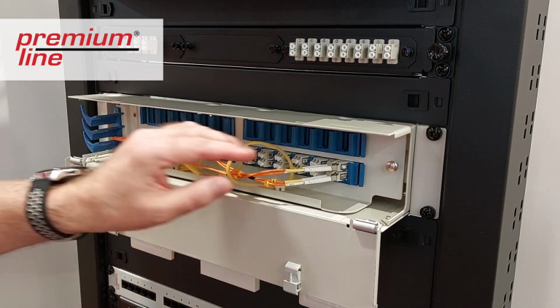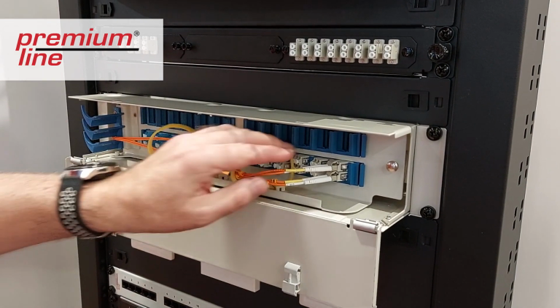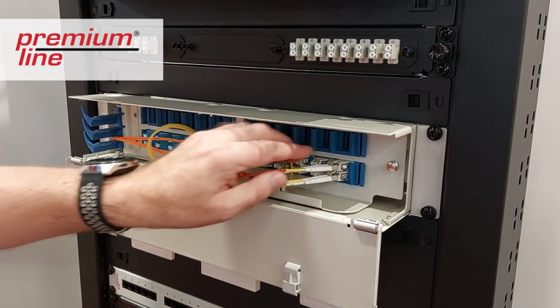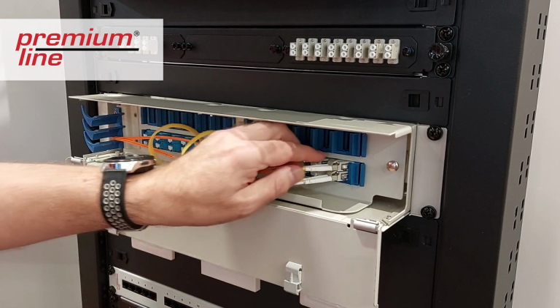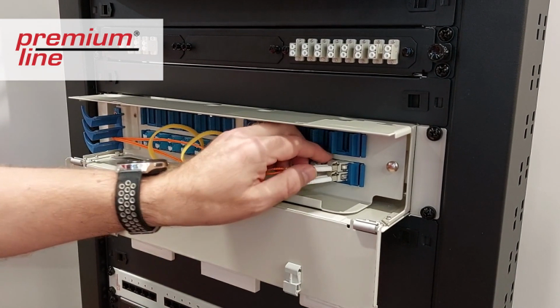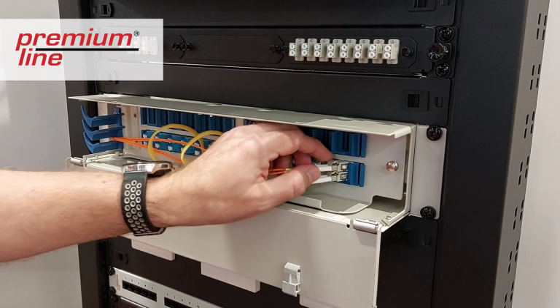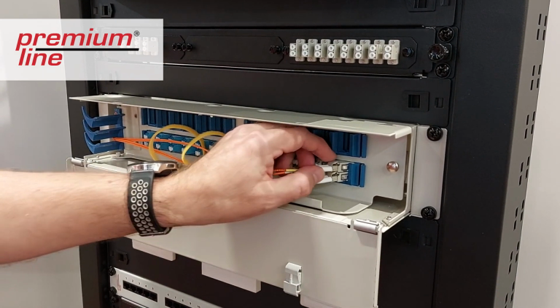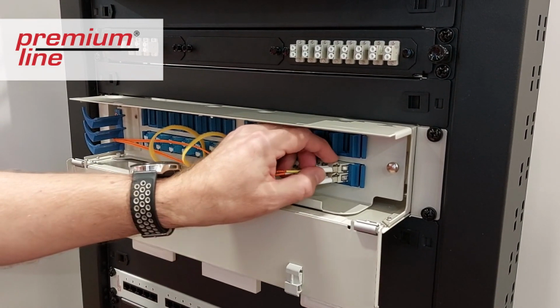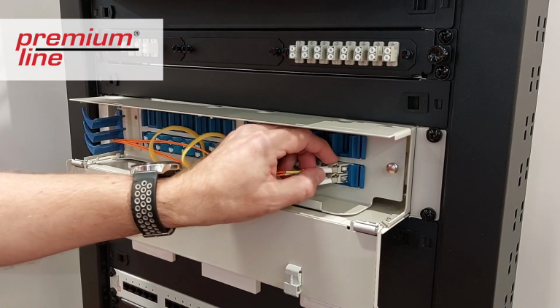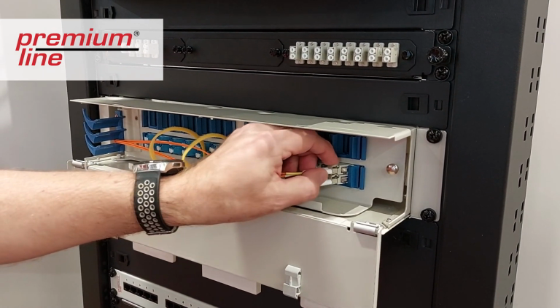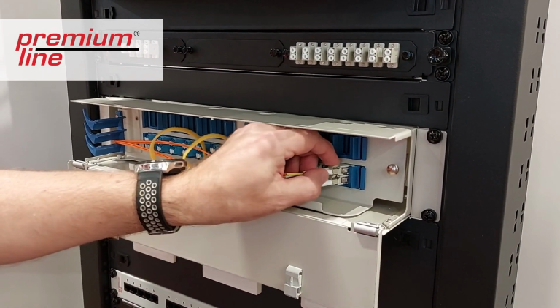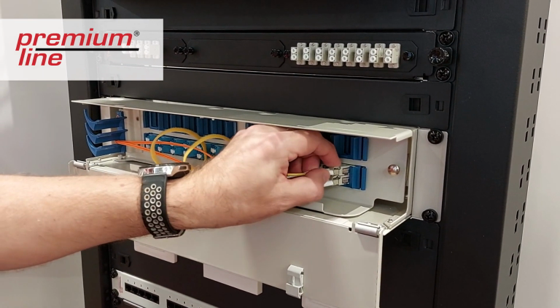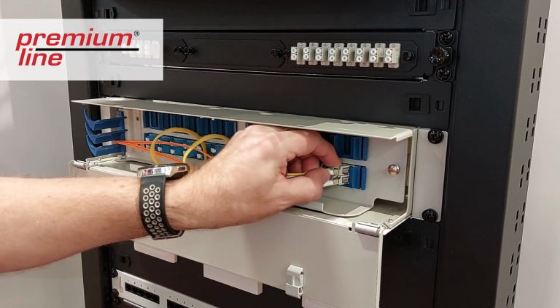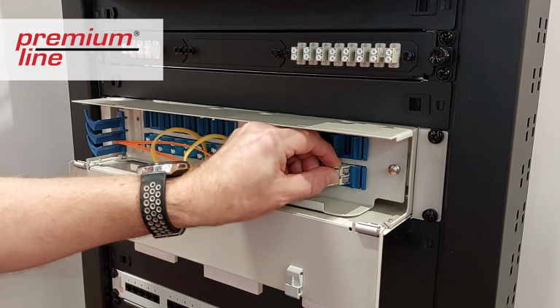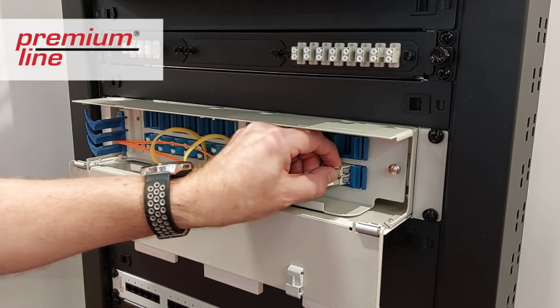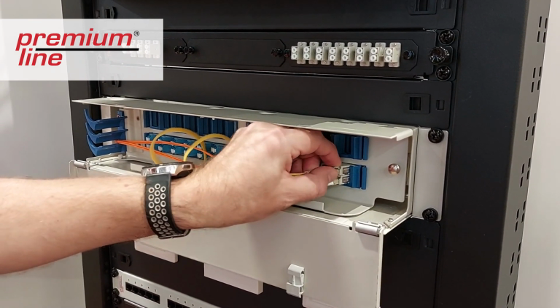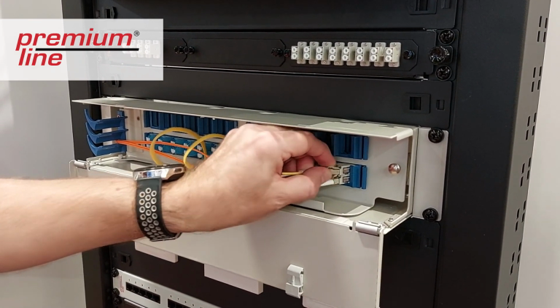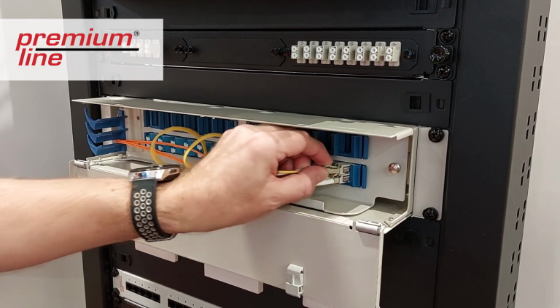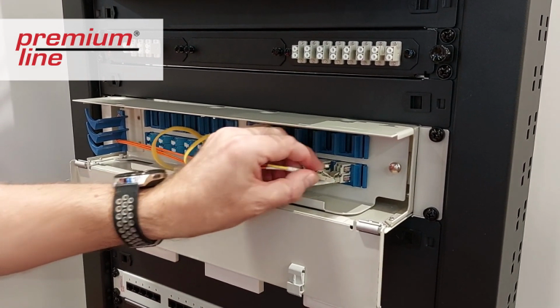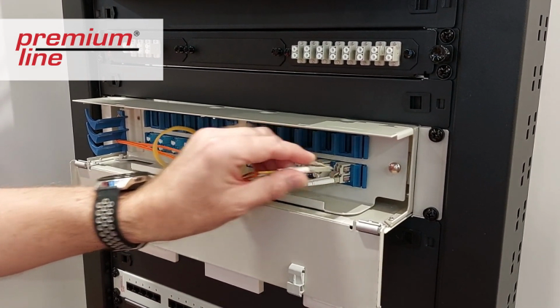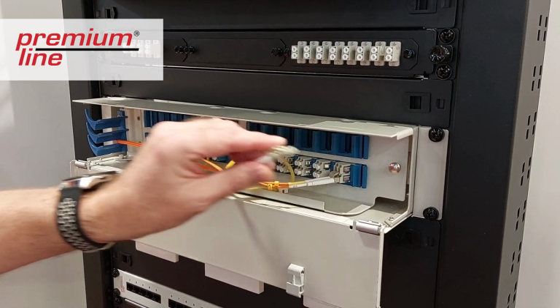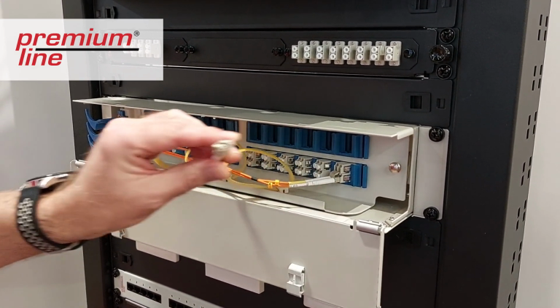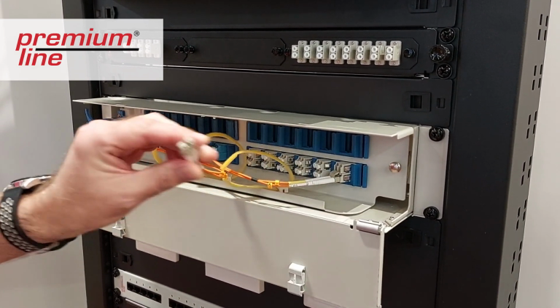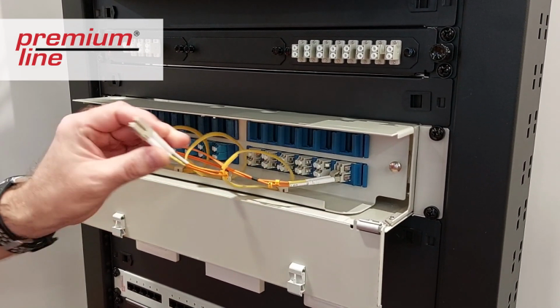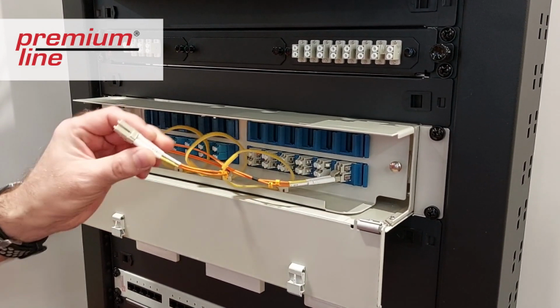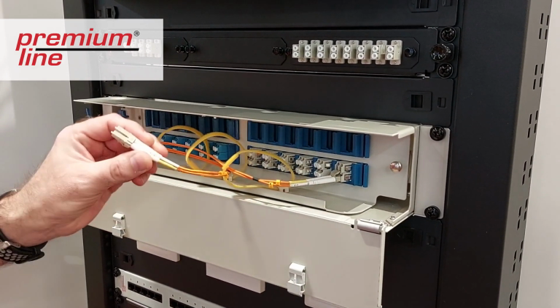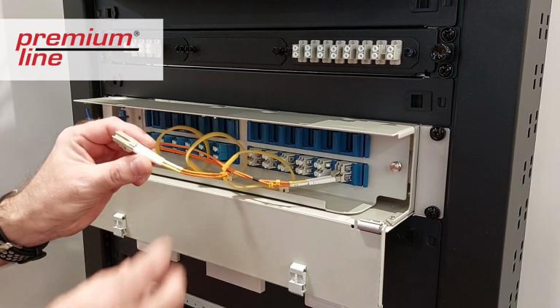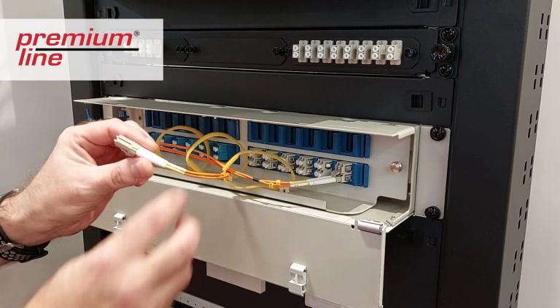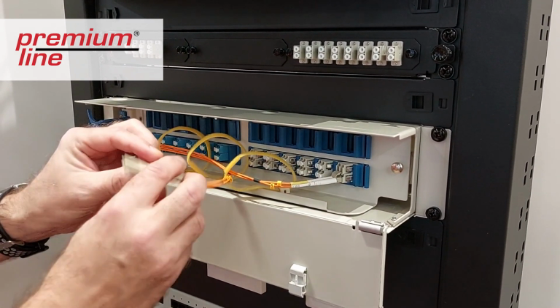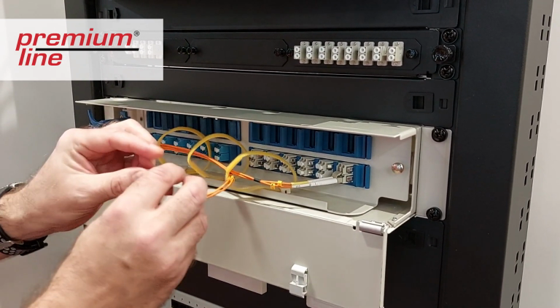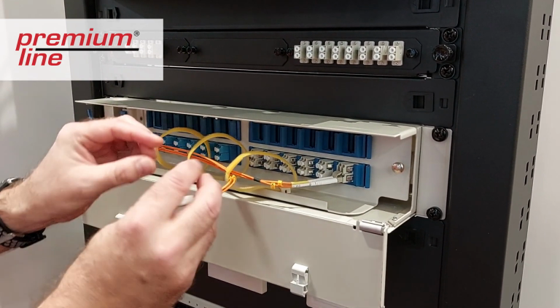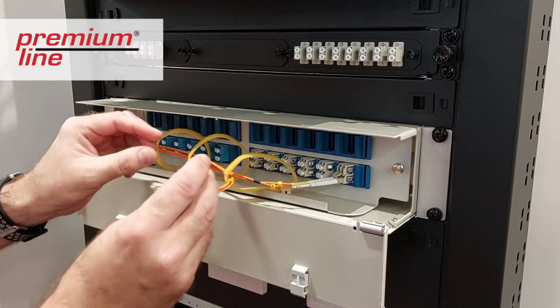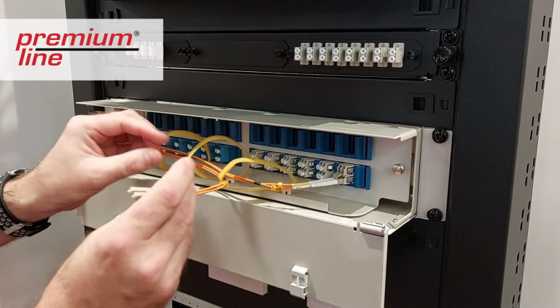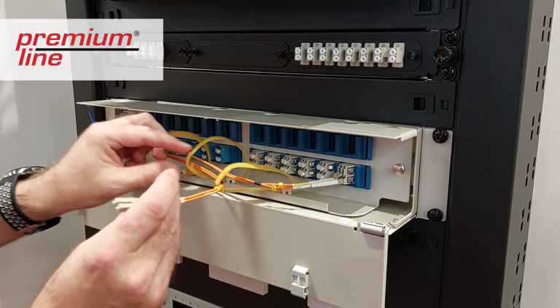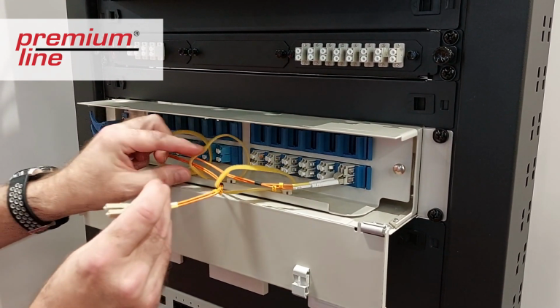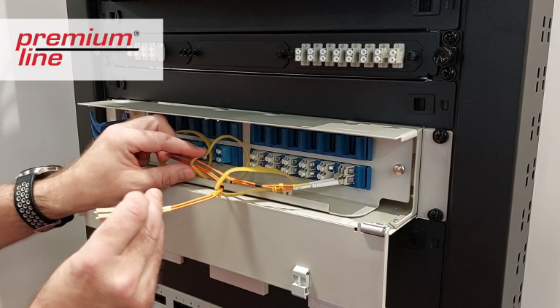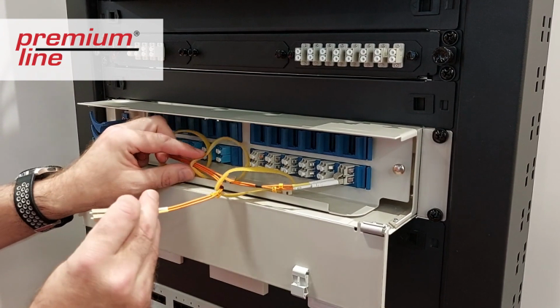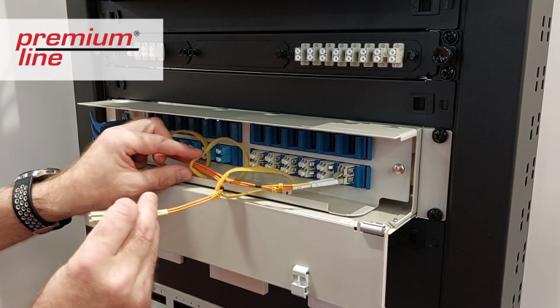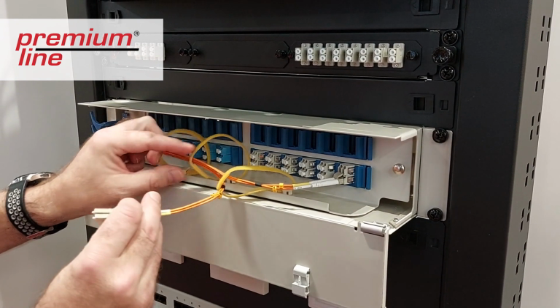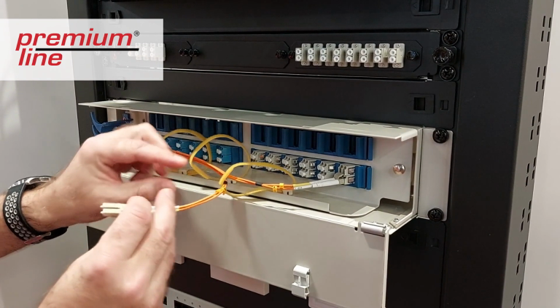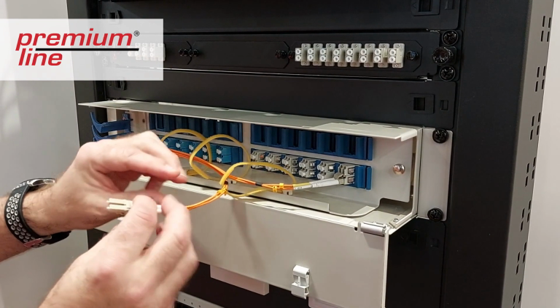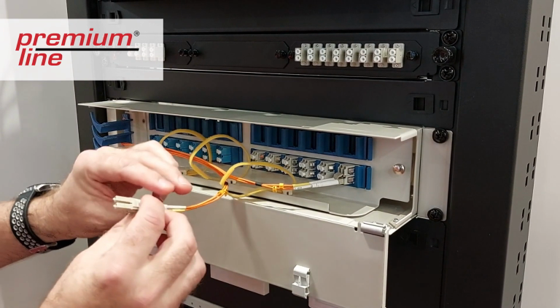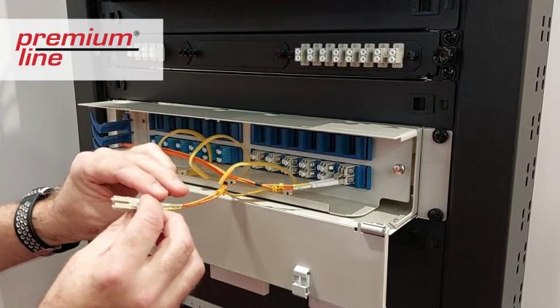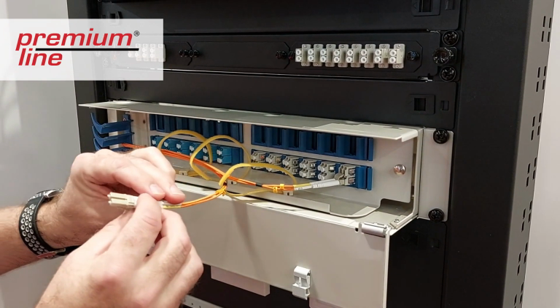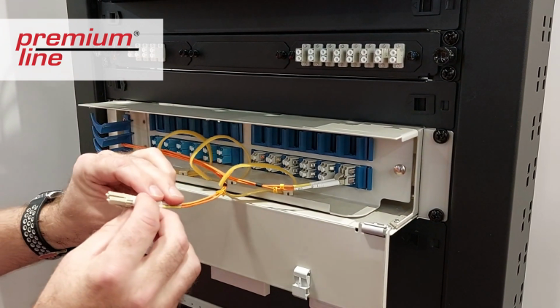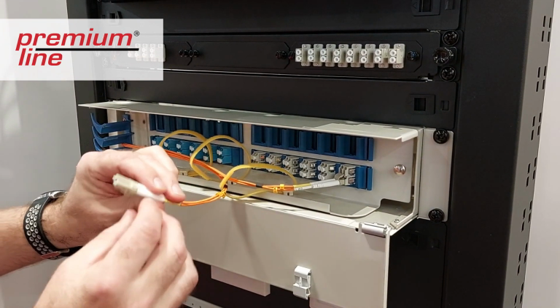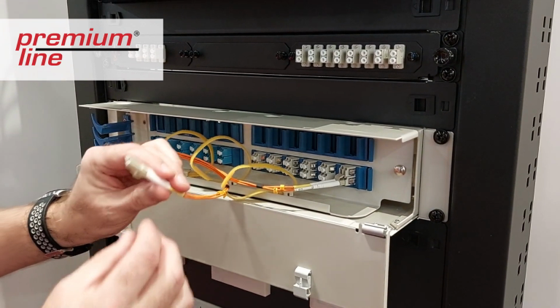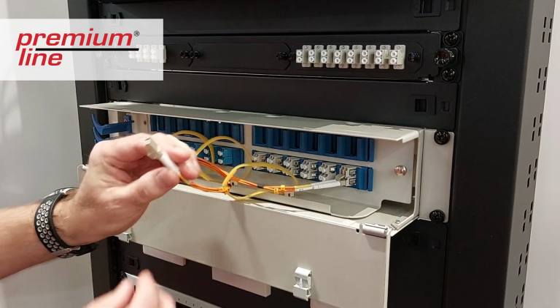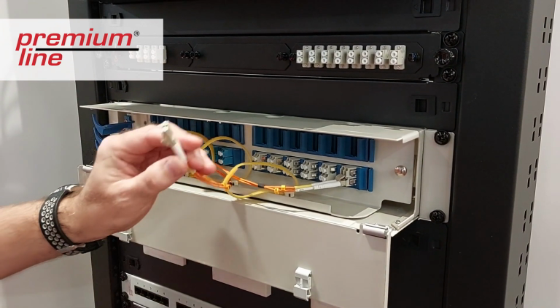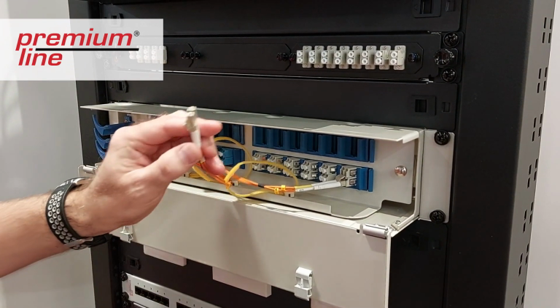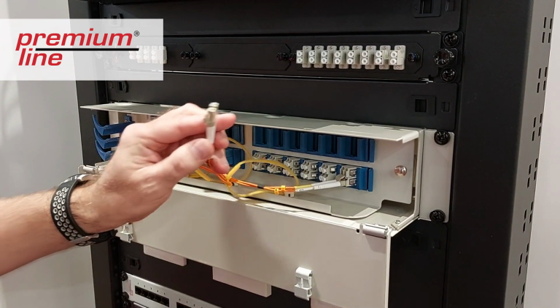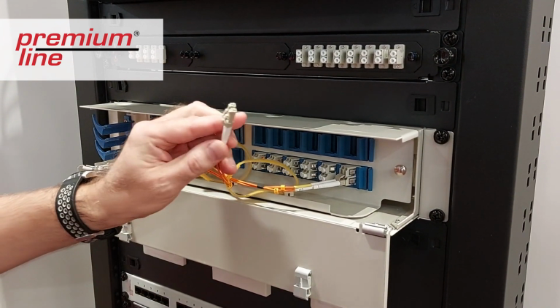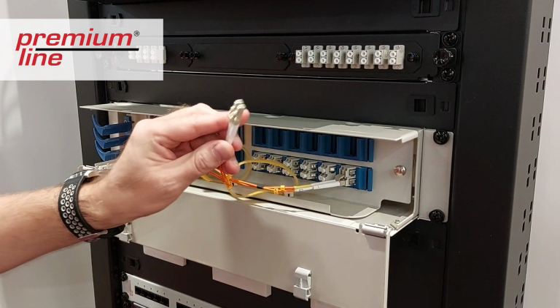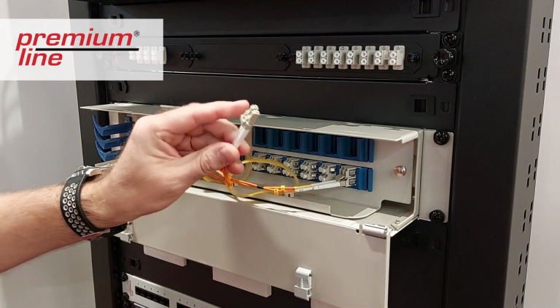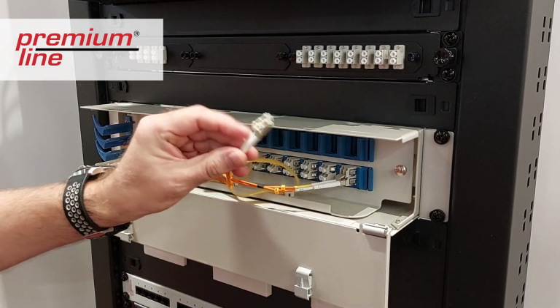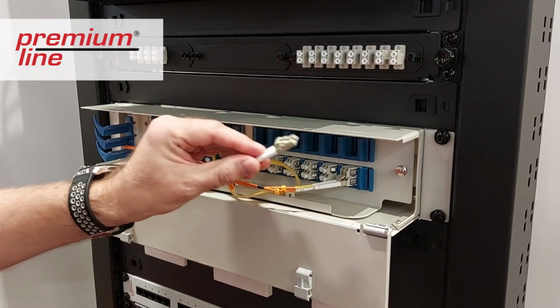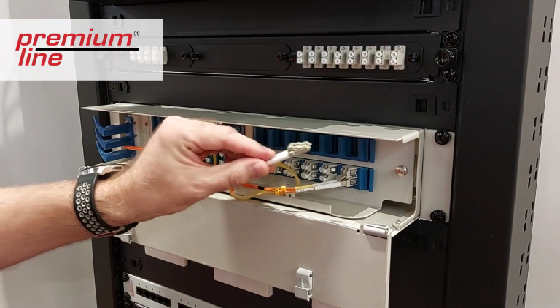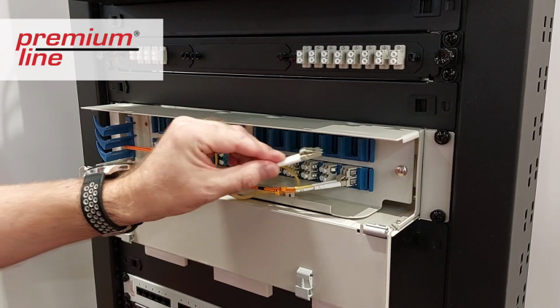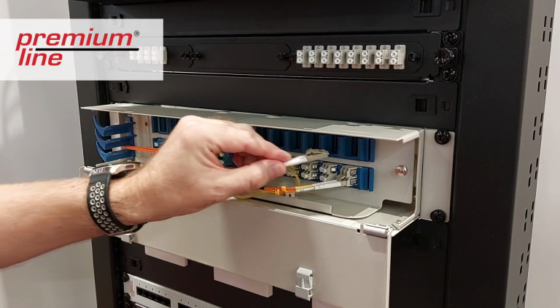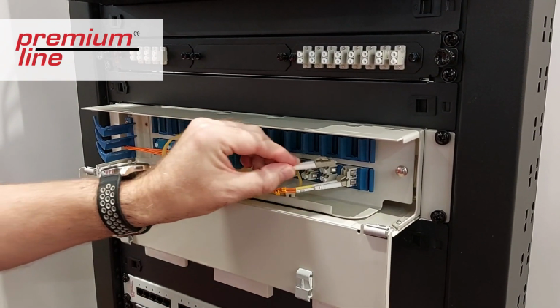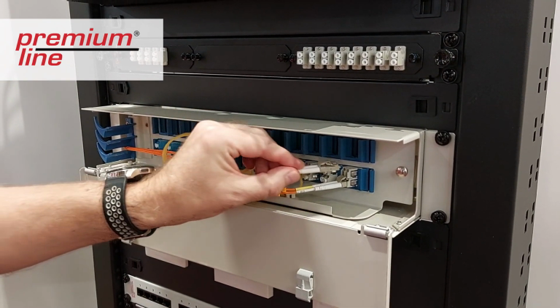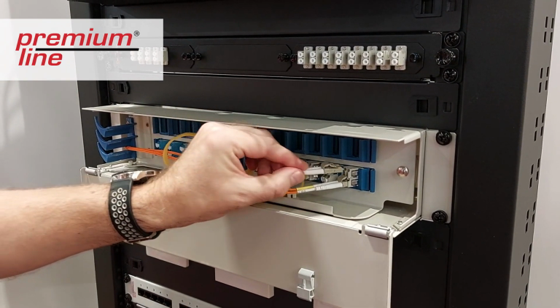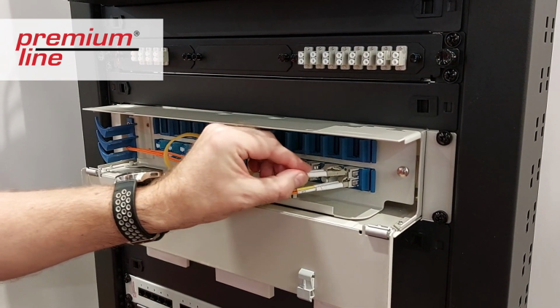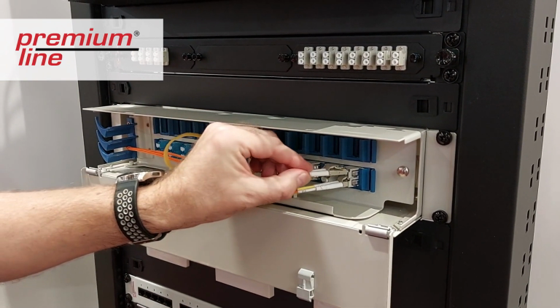This sample is two units high, equipped on one side with LC duplex multi-mode and on the other side with LC duplex single mode.